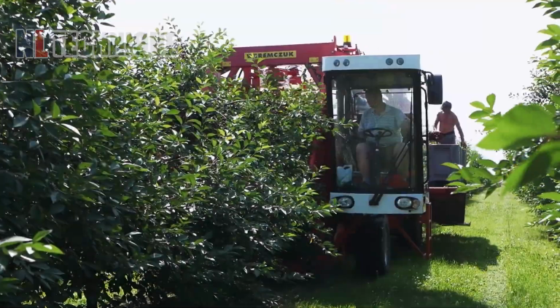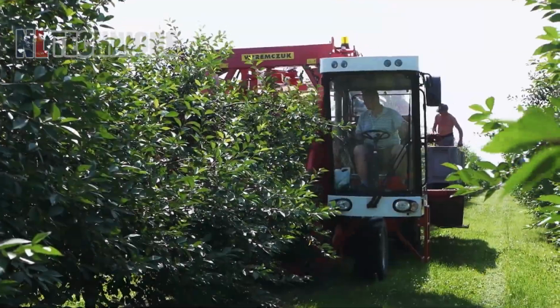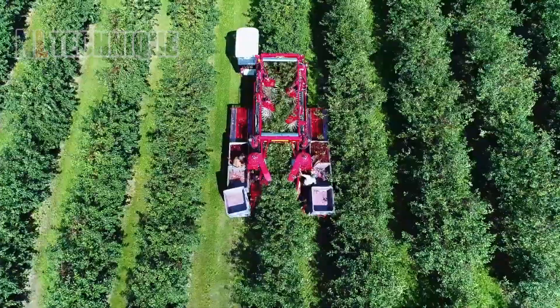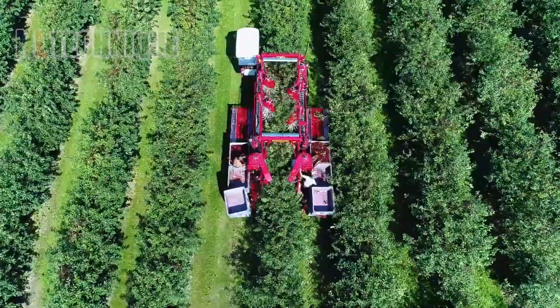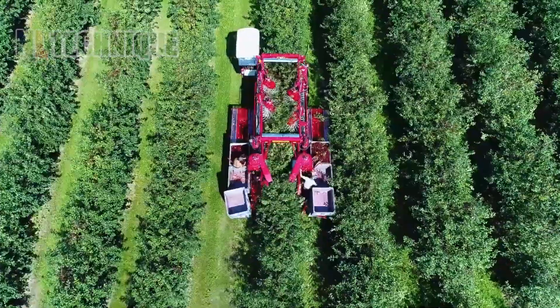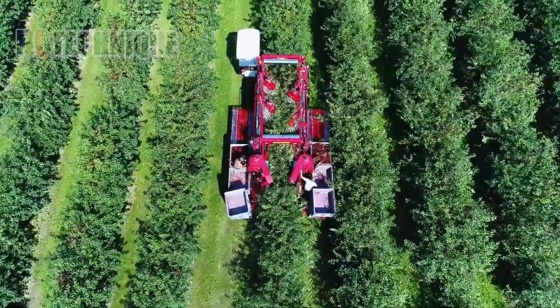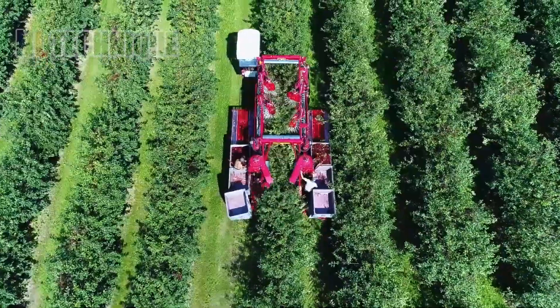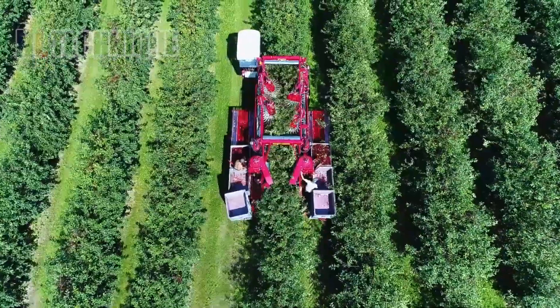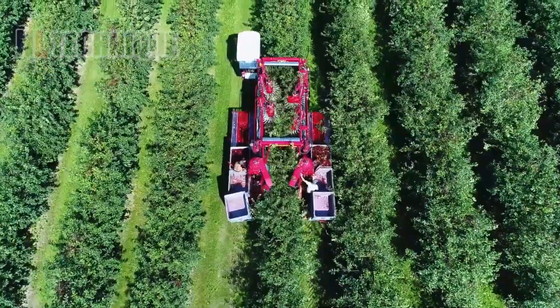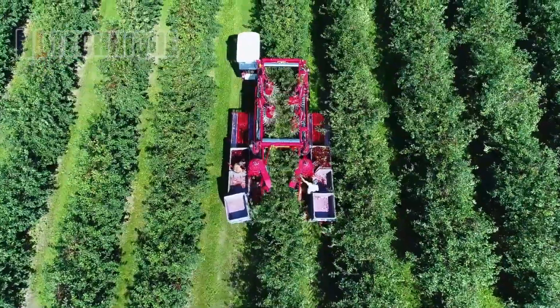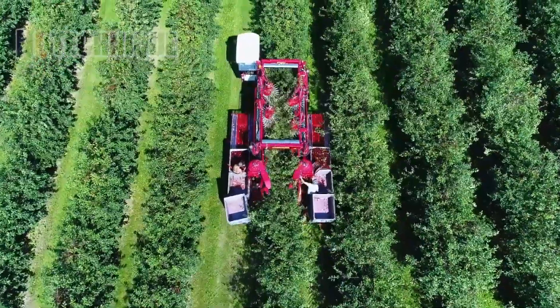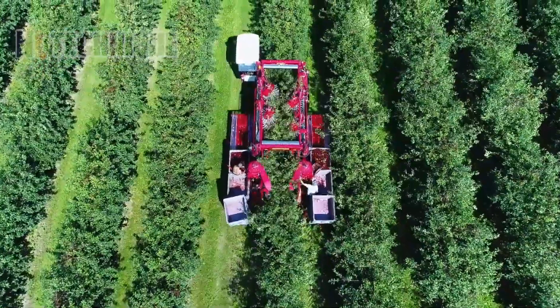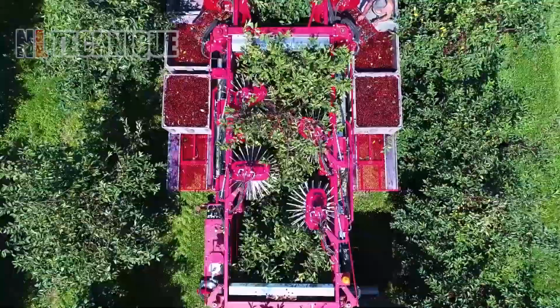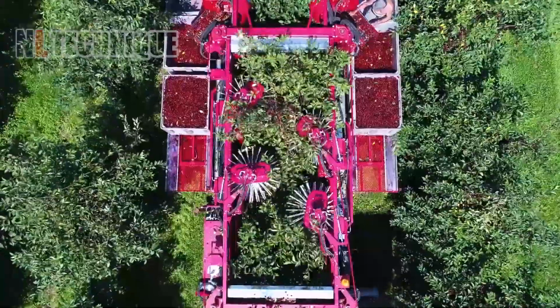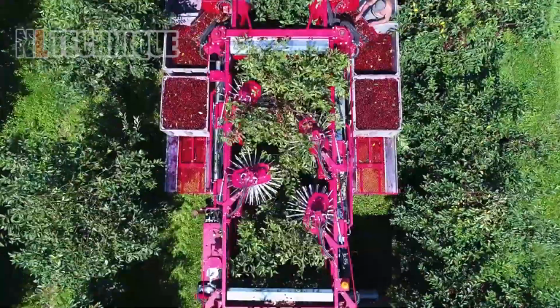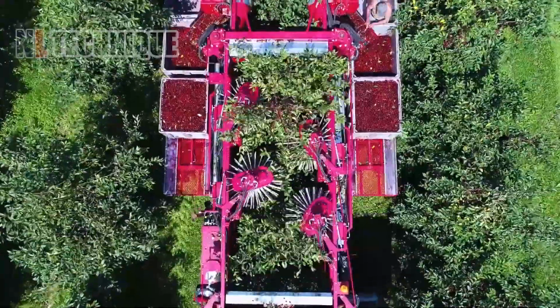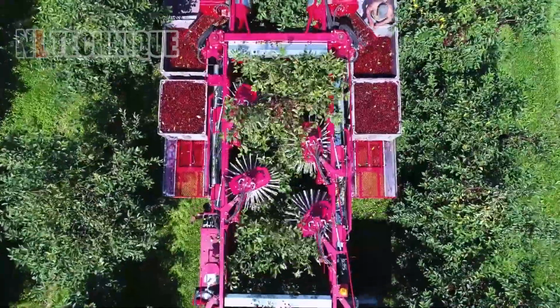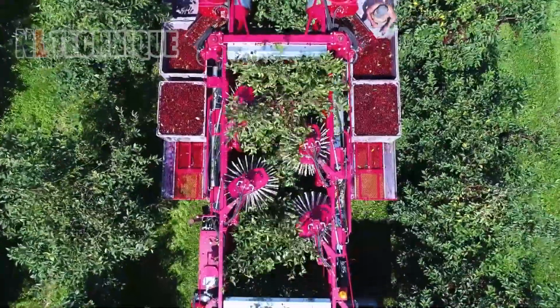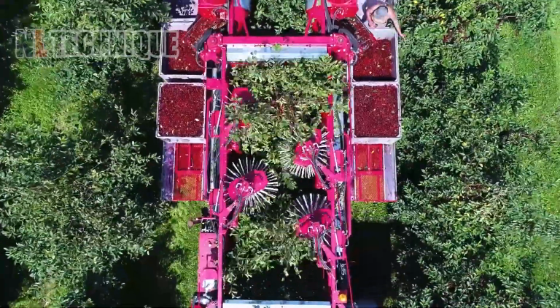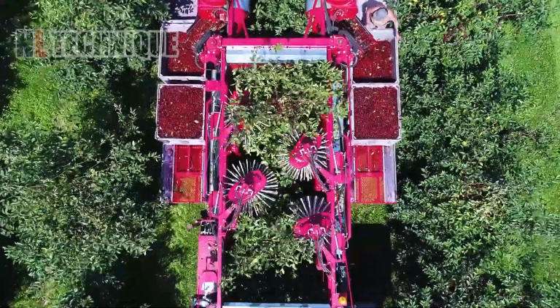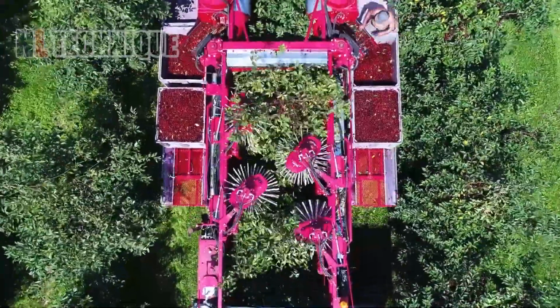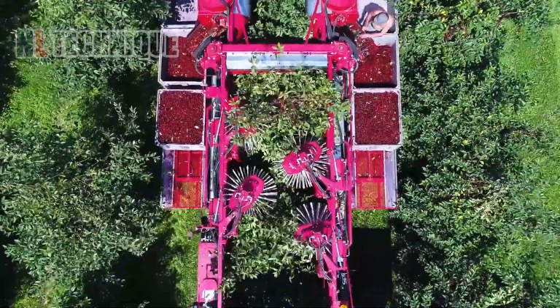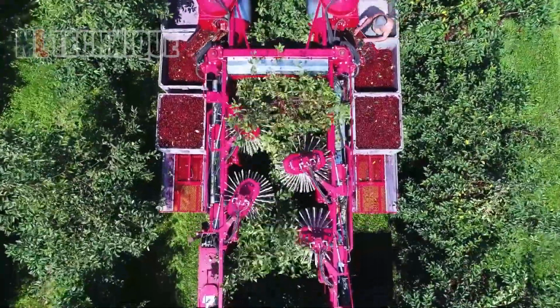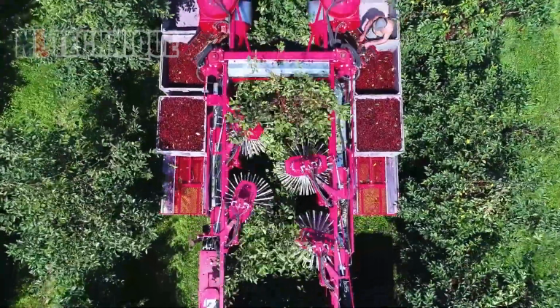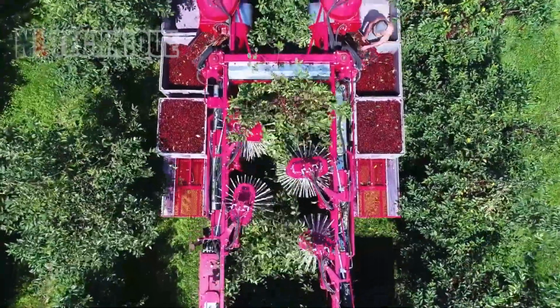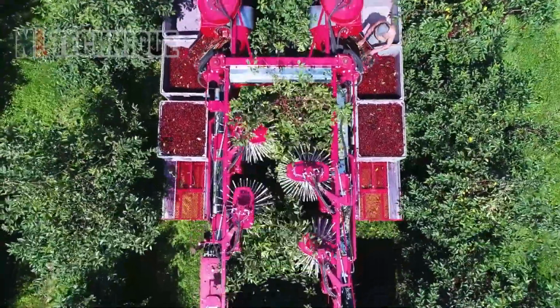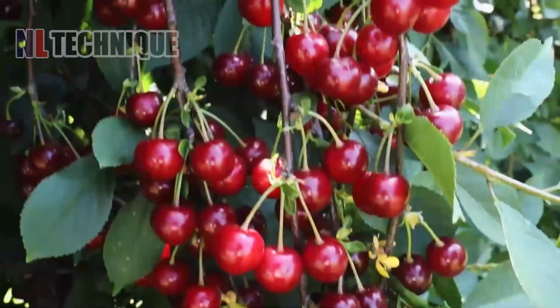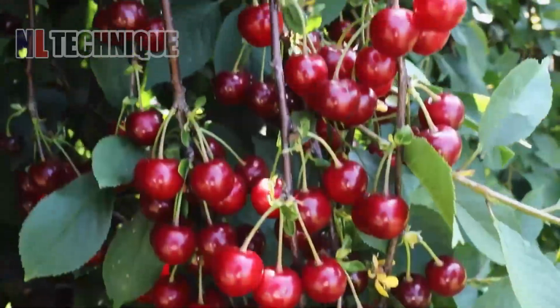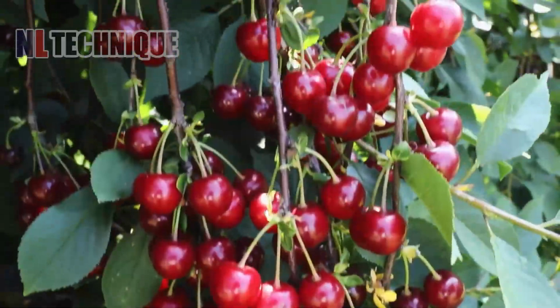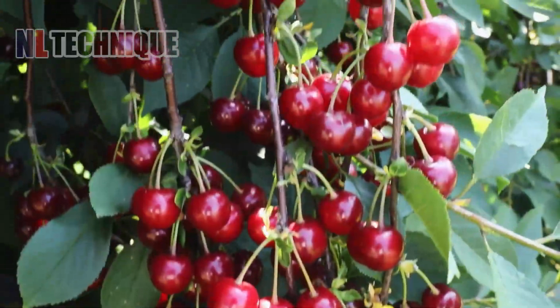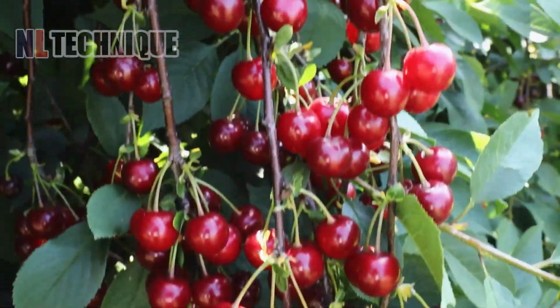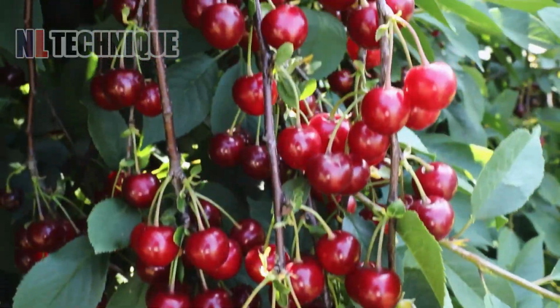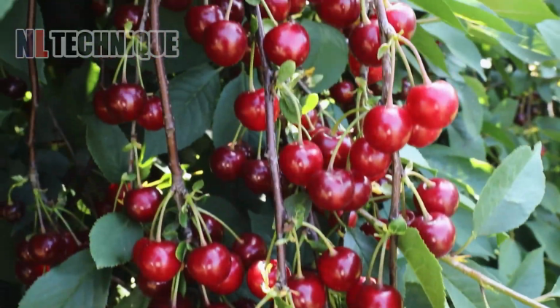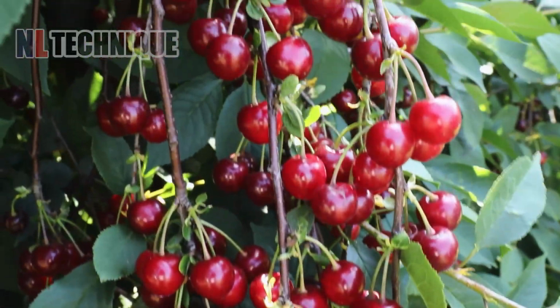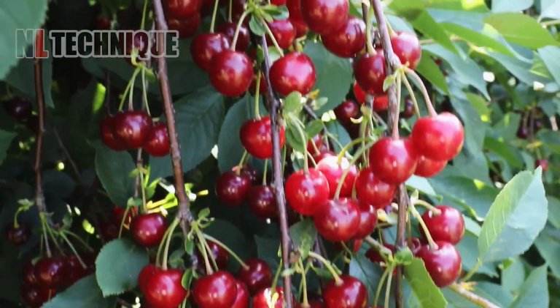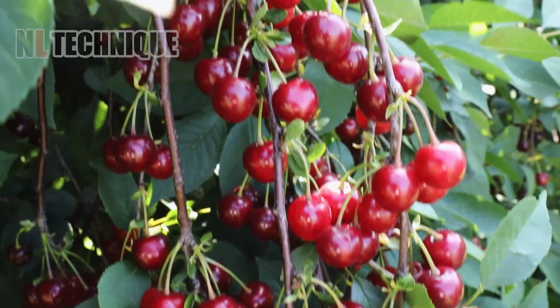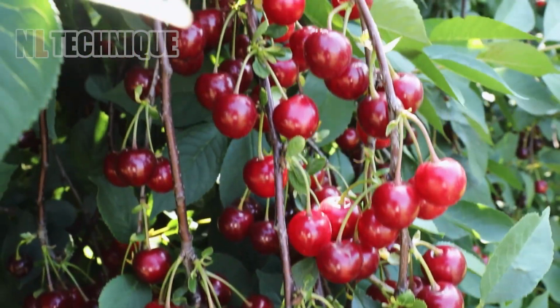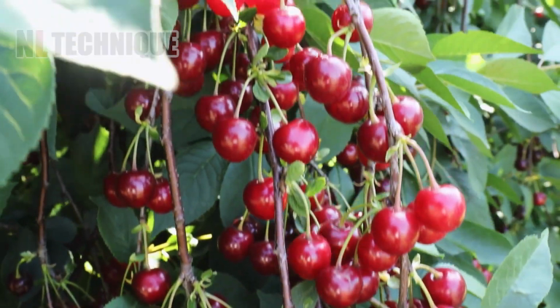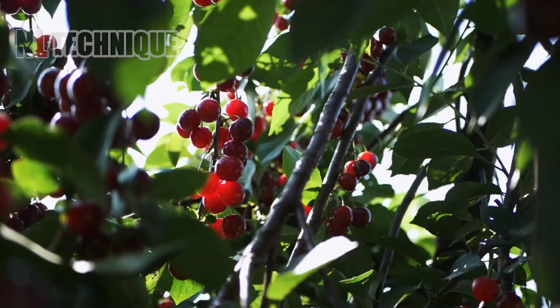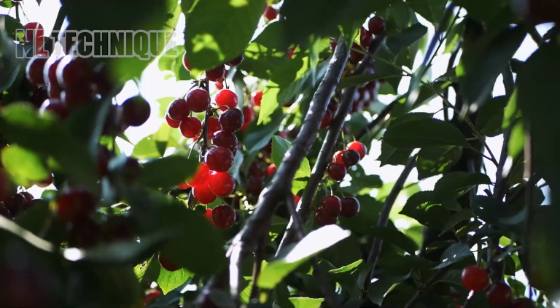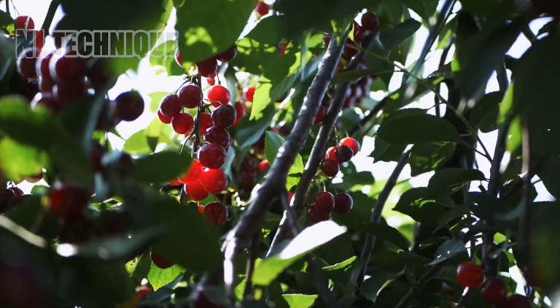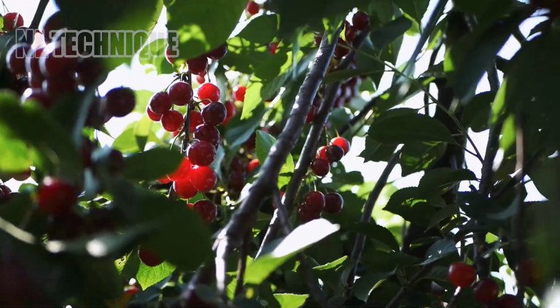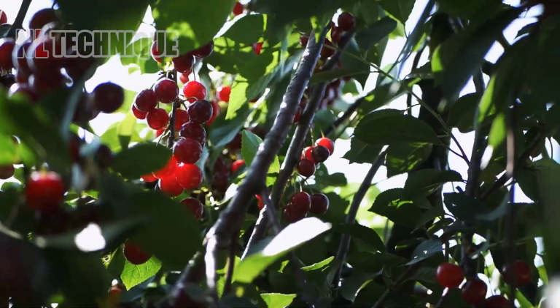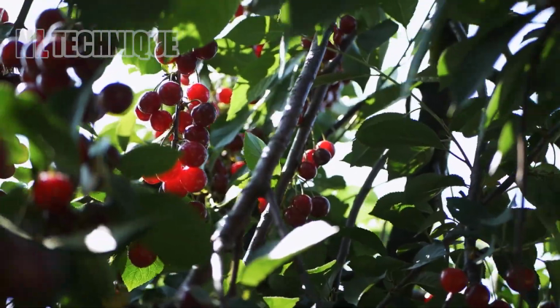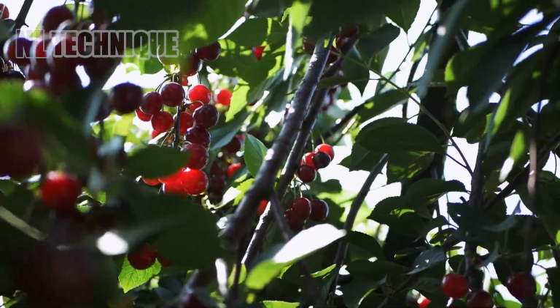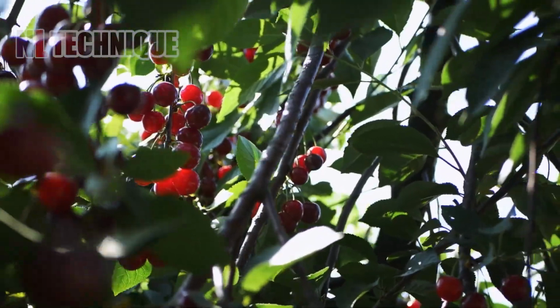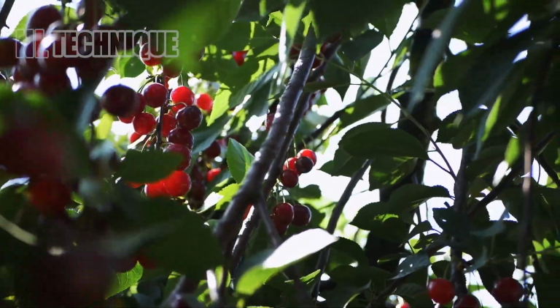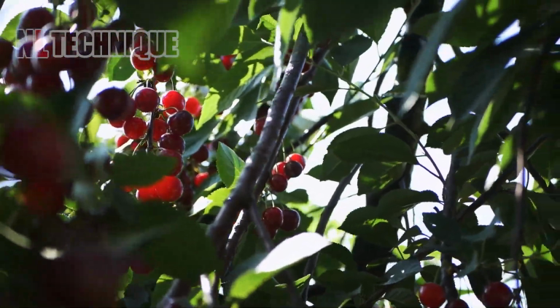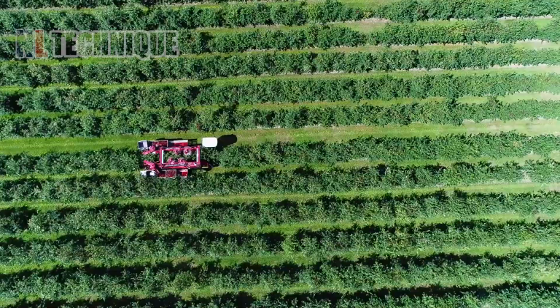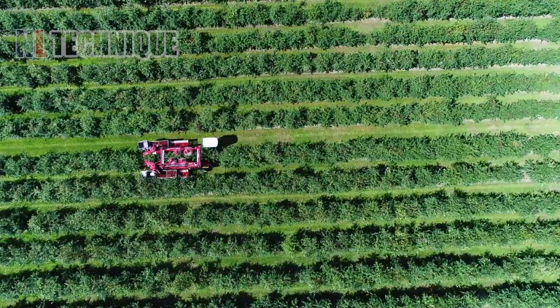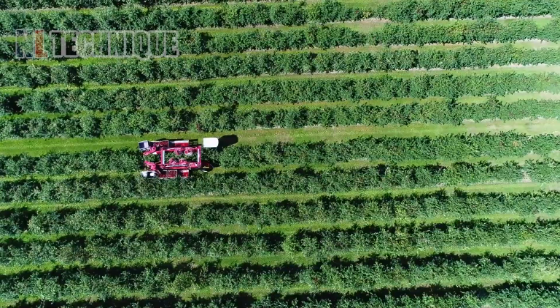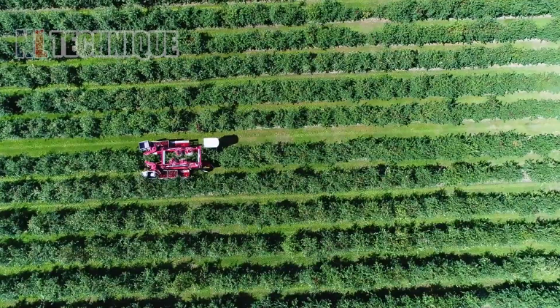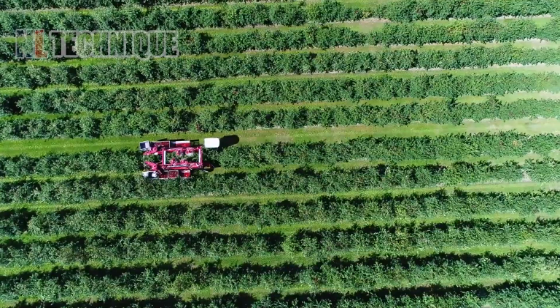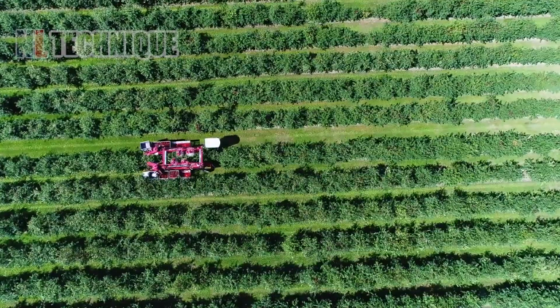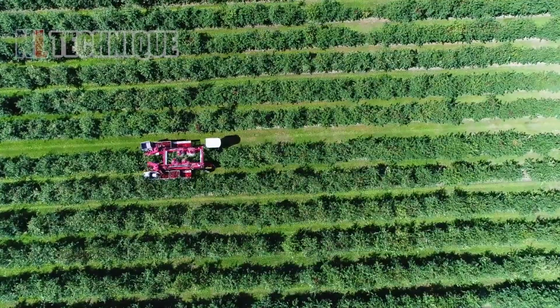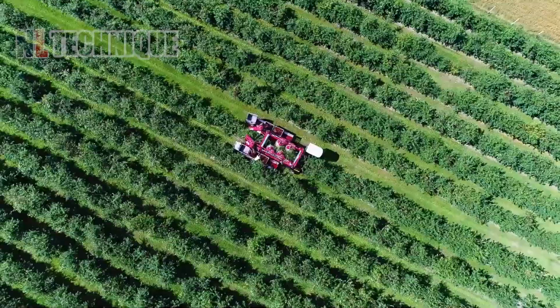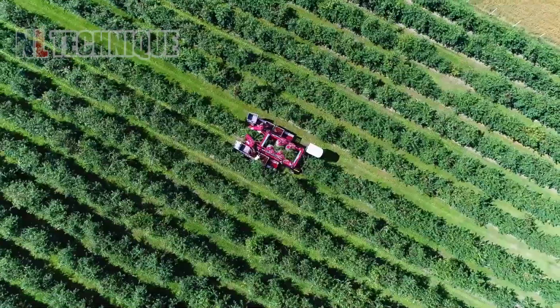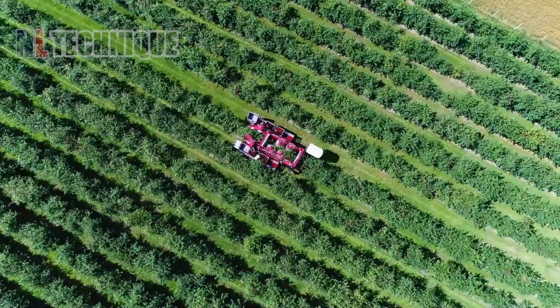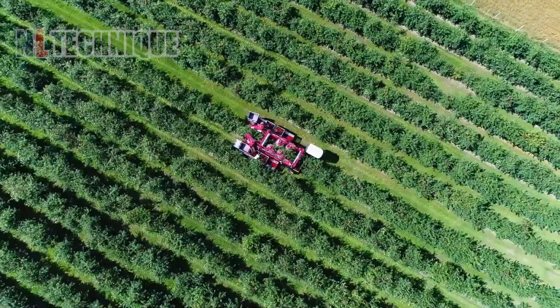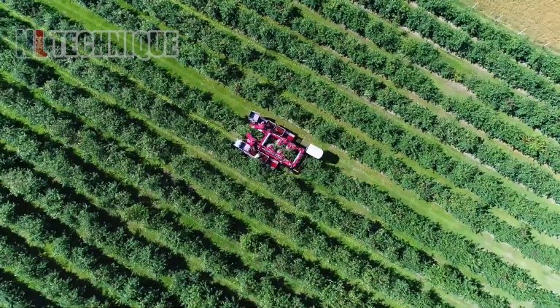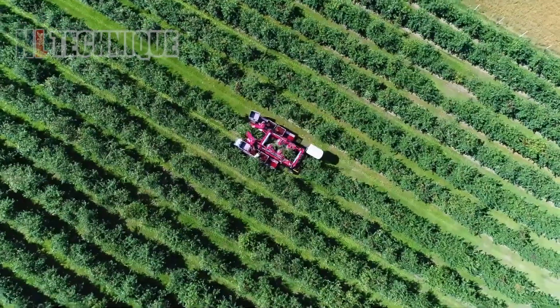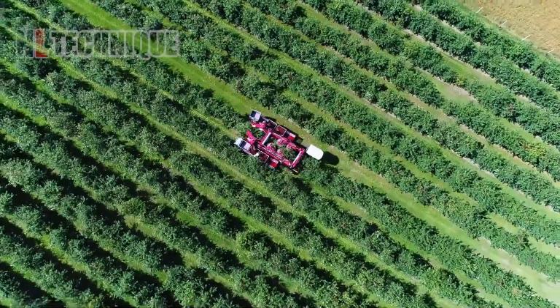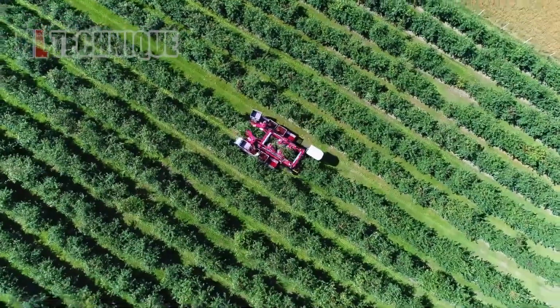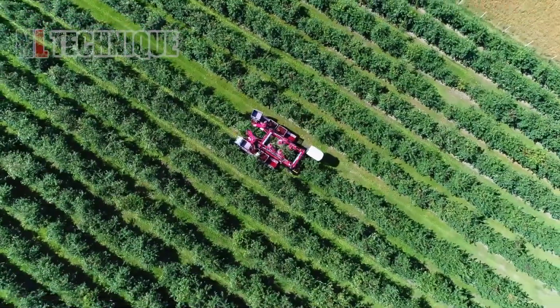This harvester is devouring the cherry orchard, so we can devour those plump fruits without having to handpick them.